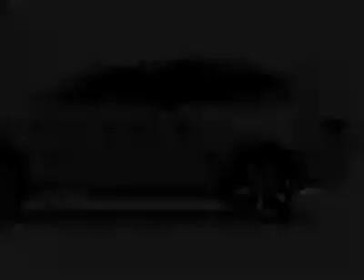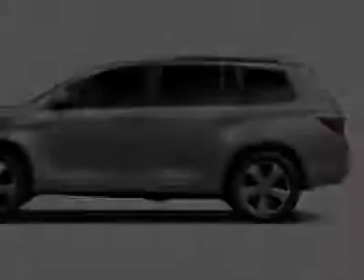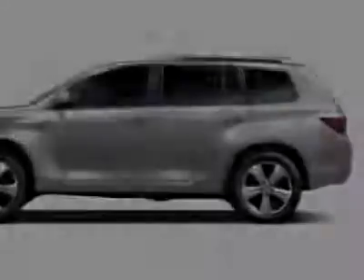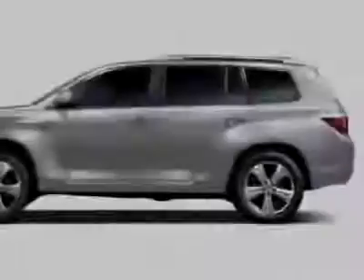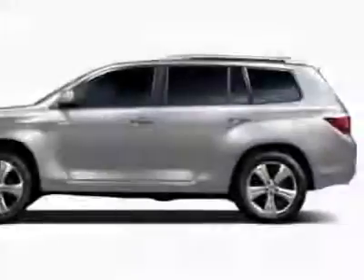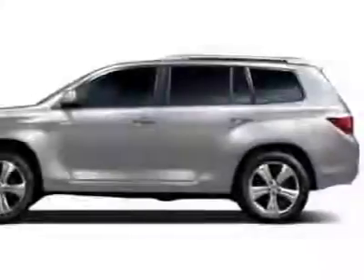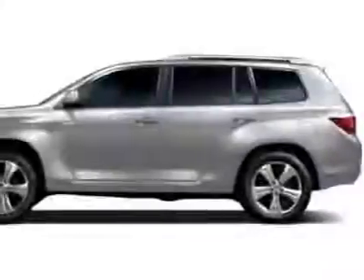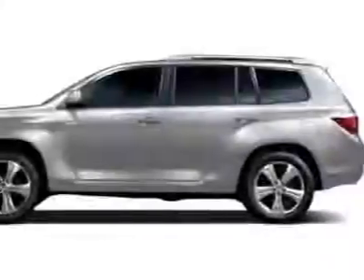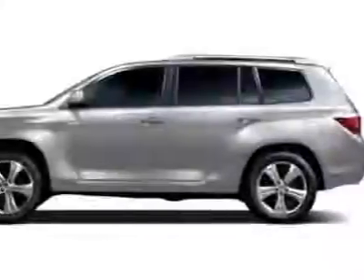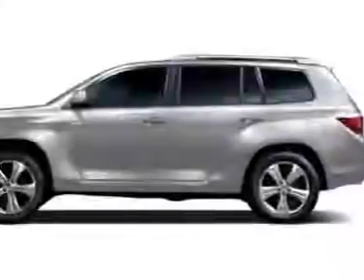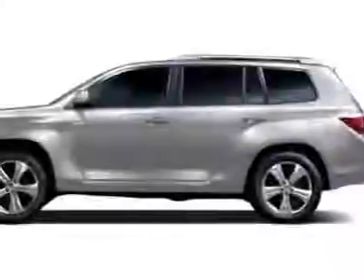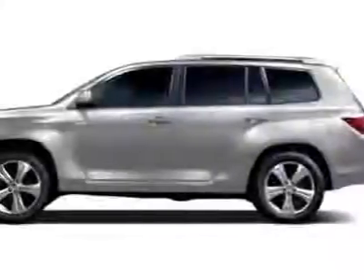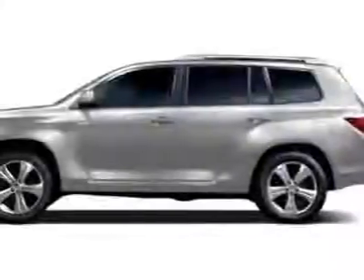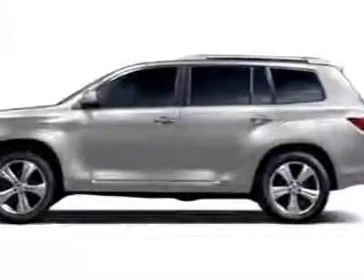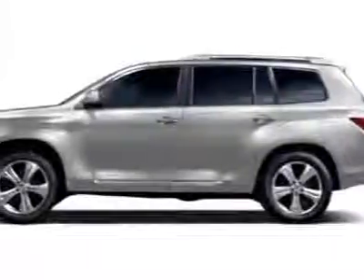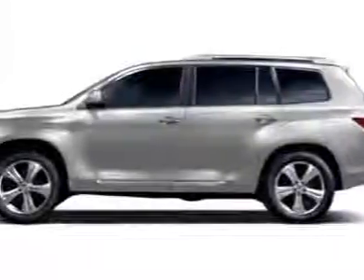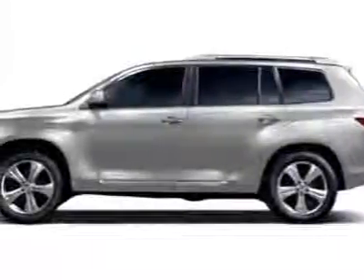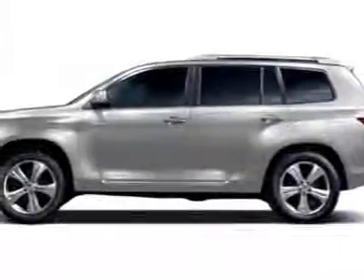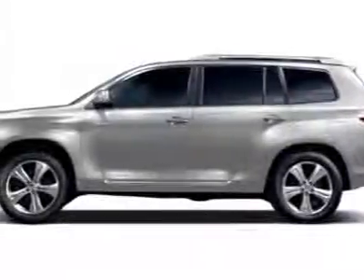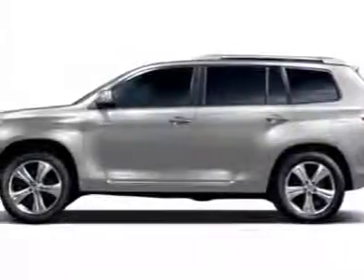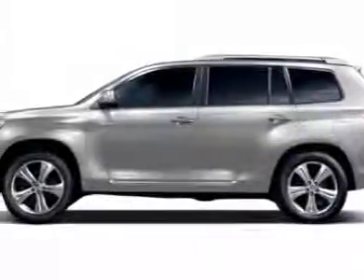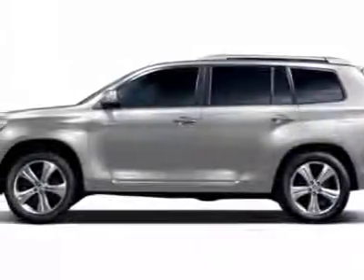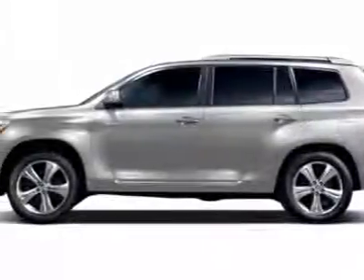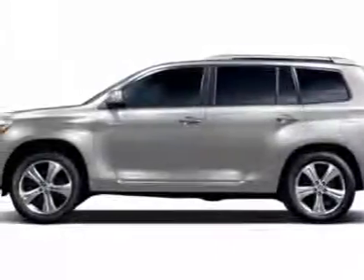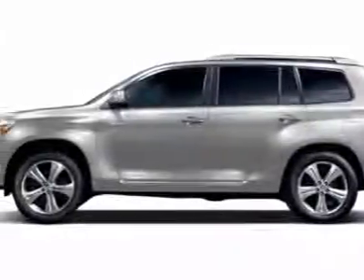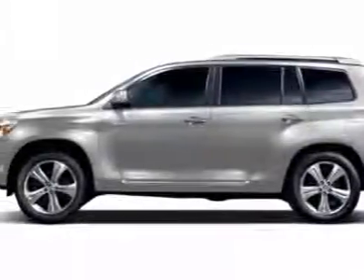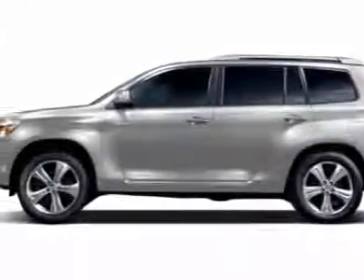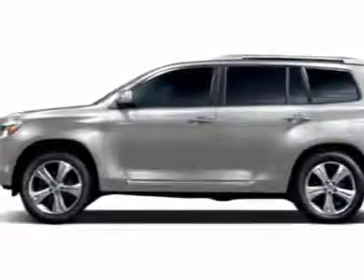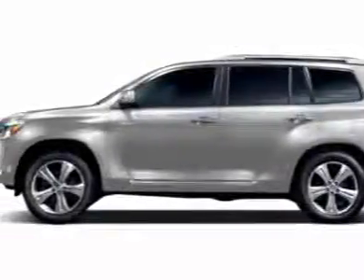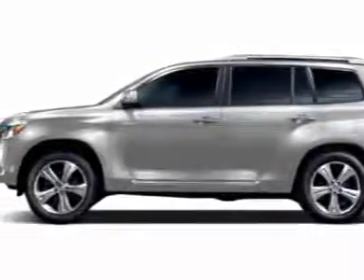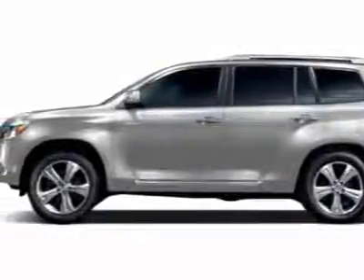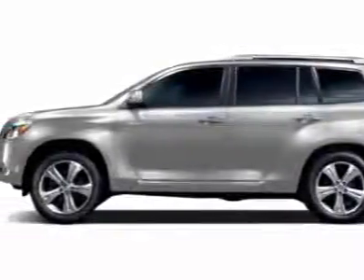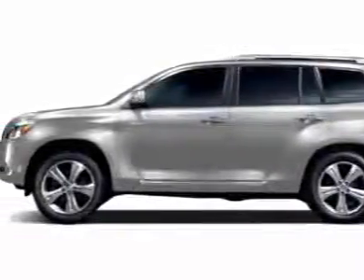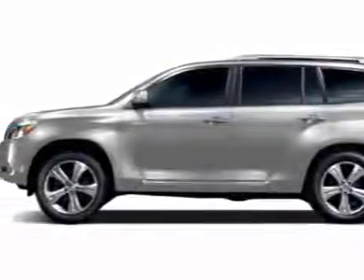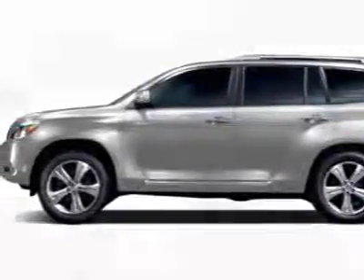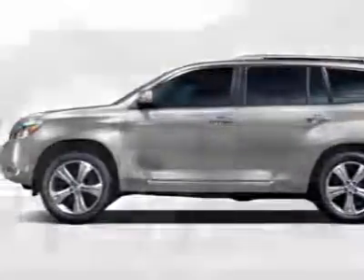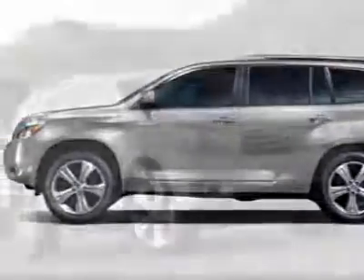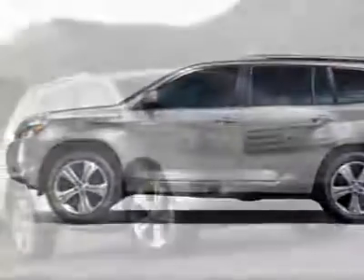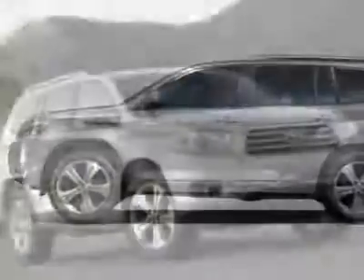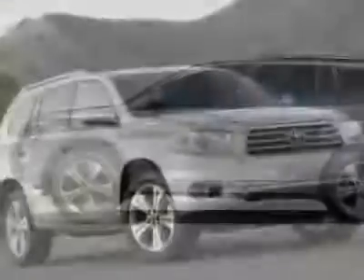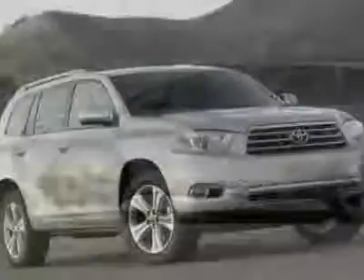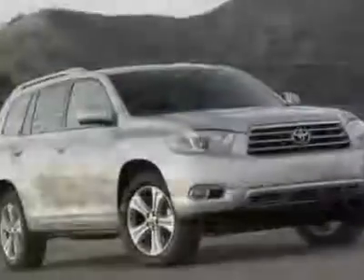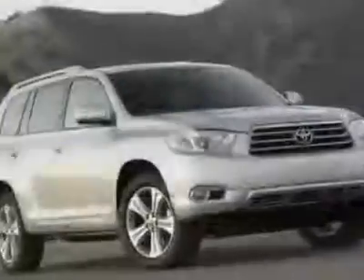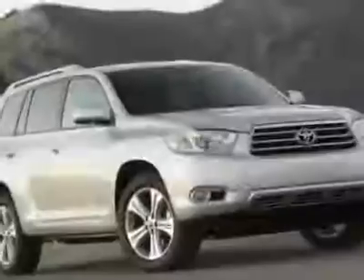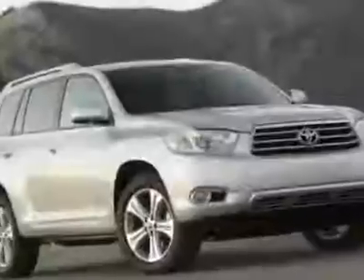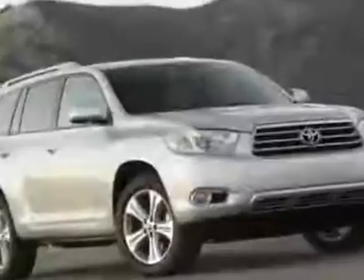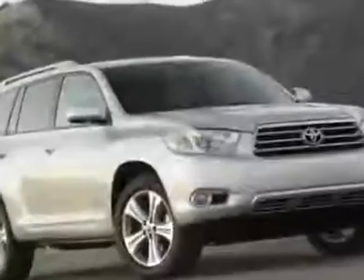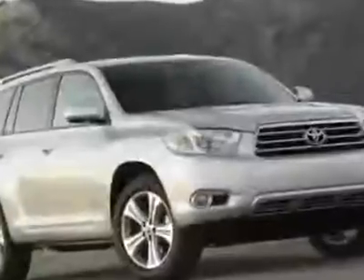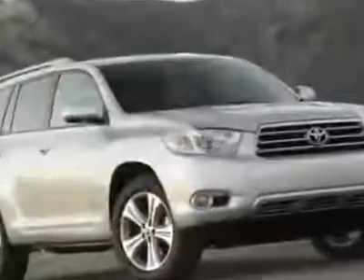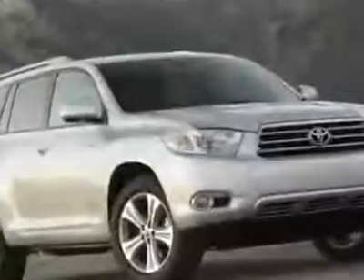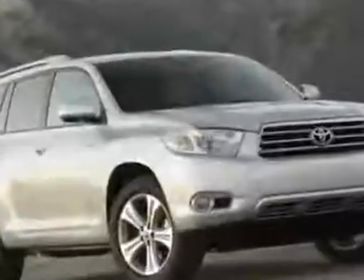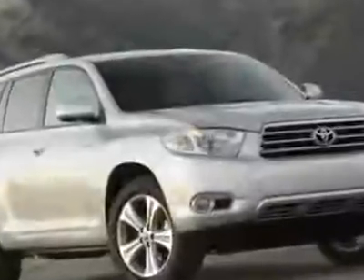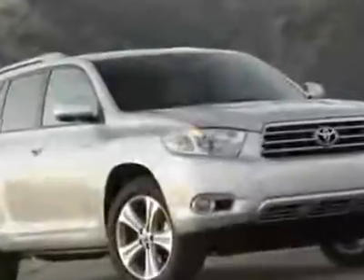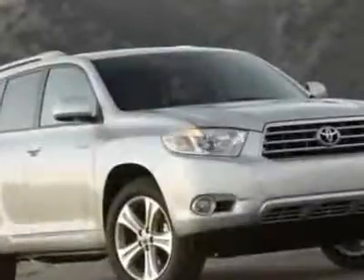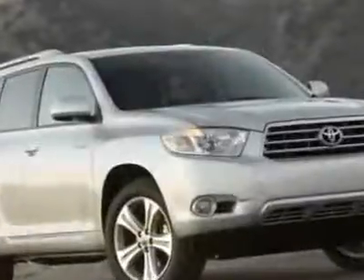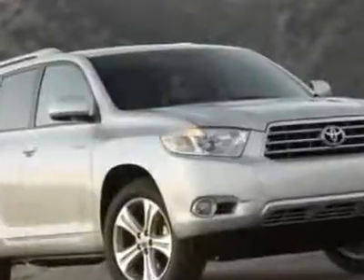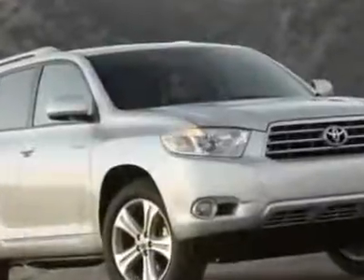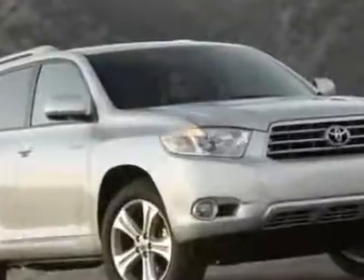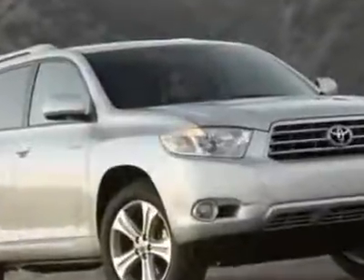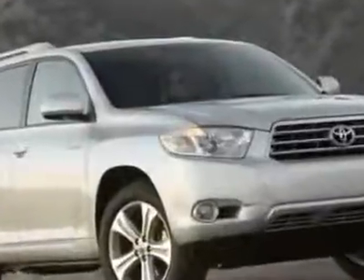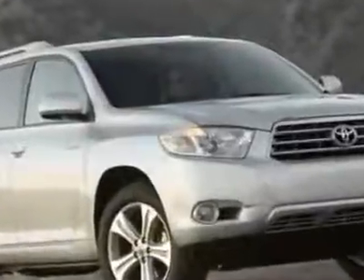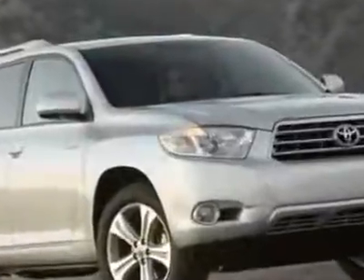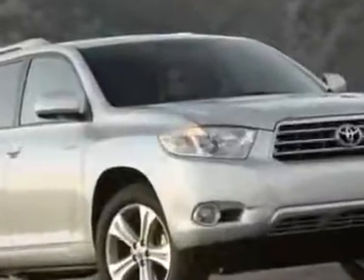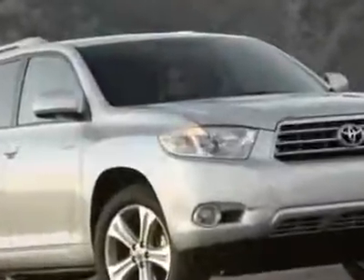Look at this new 2010 Toyota Highlander. For your protection, this vehicle has a full factory warranty.